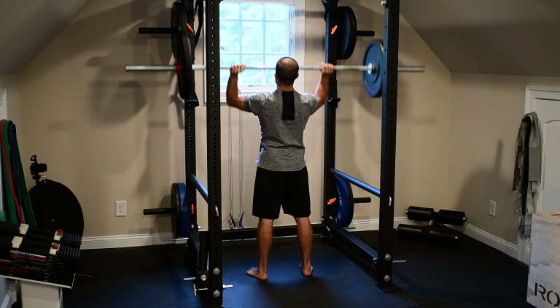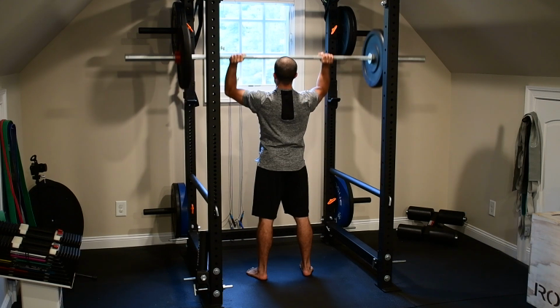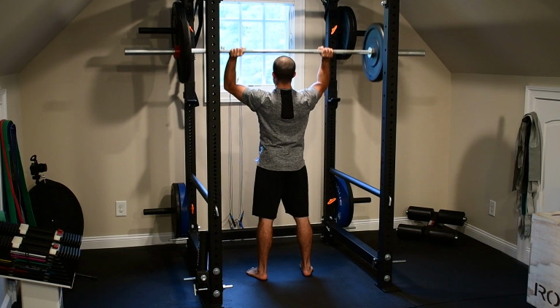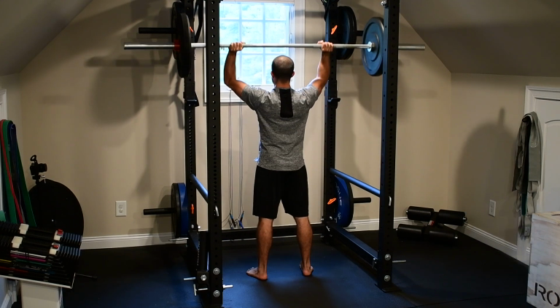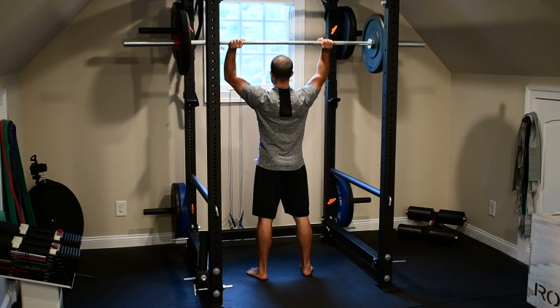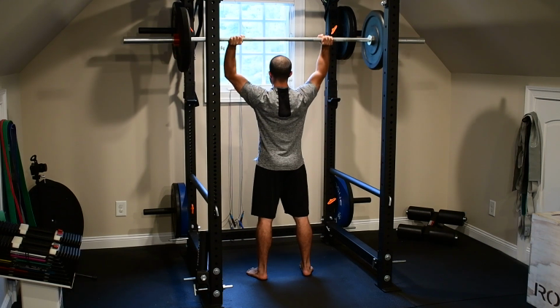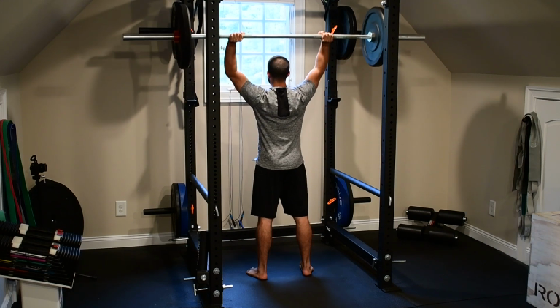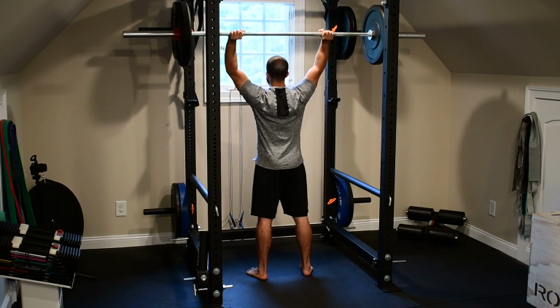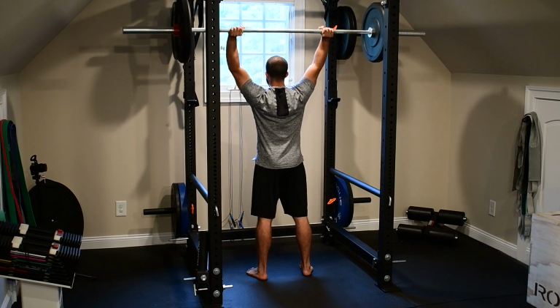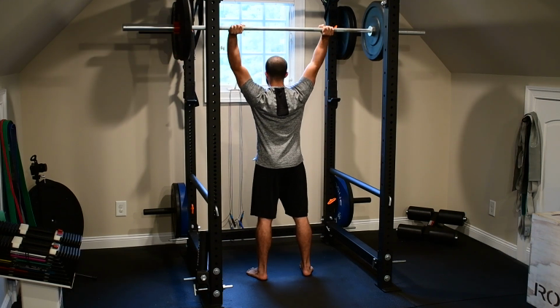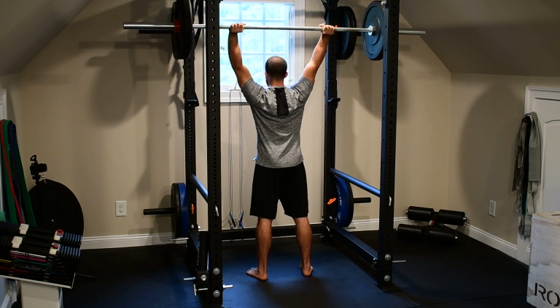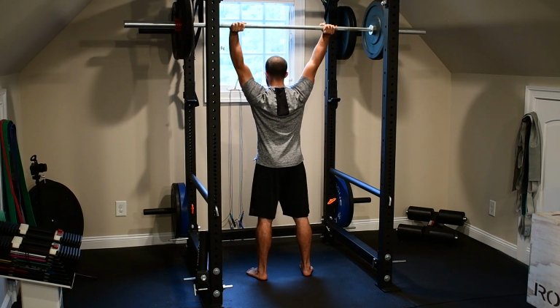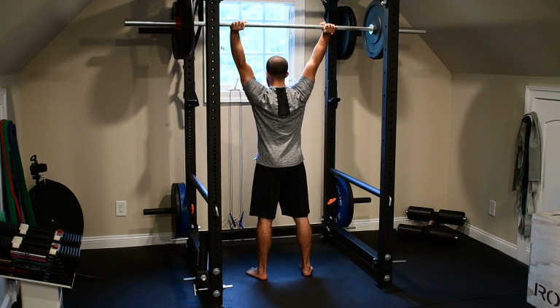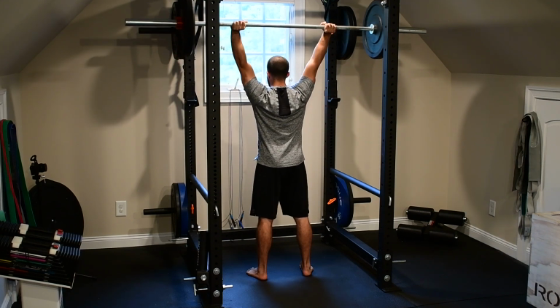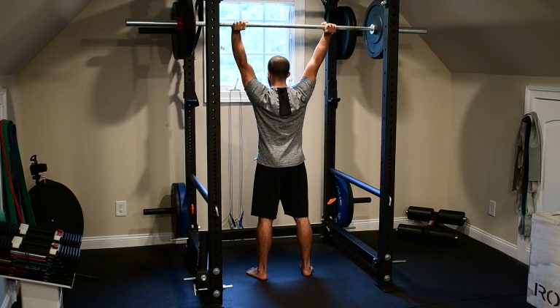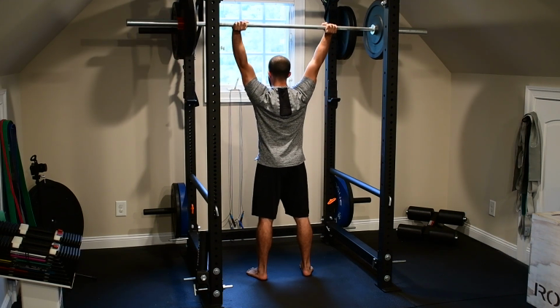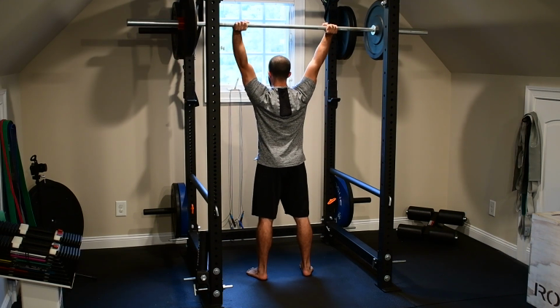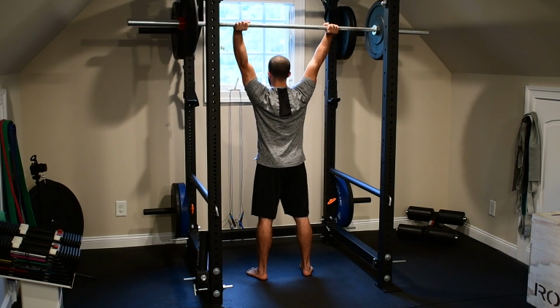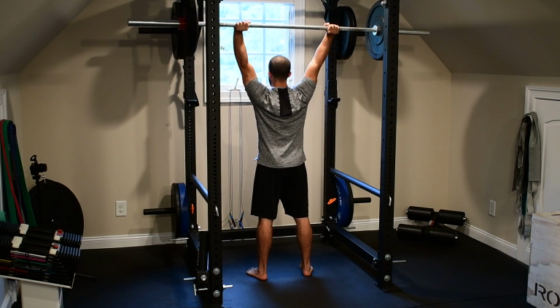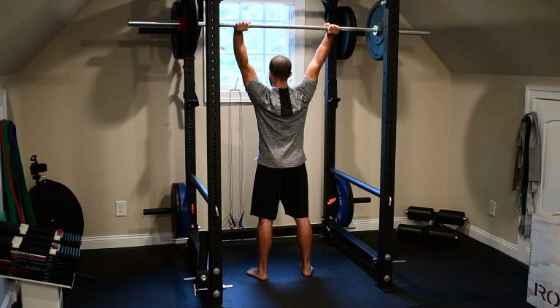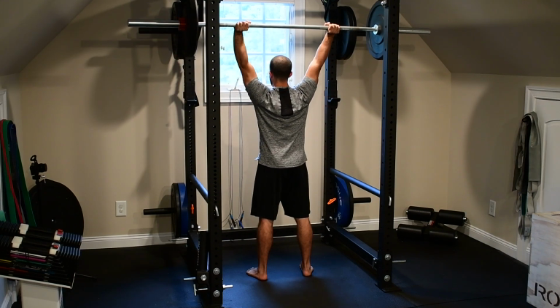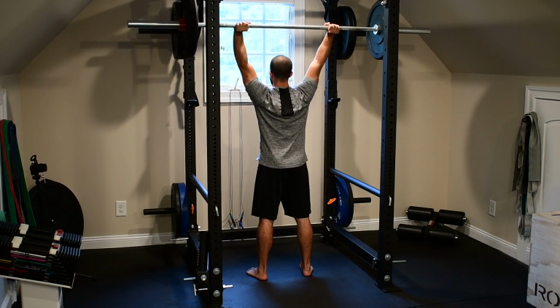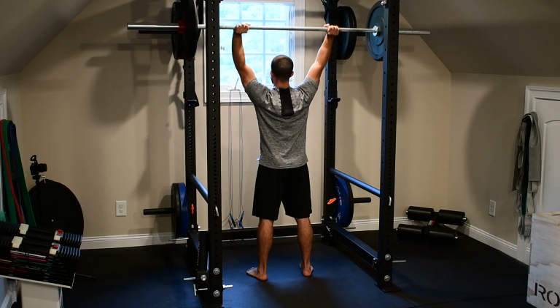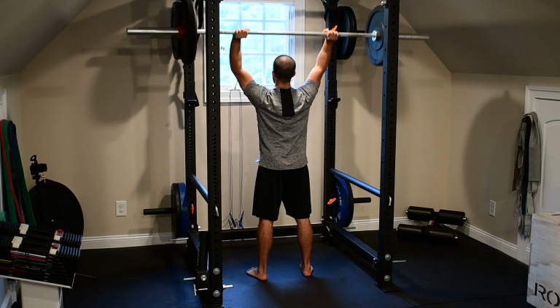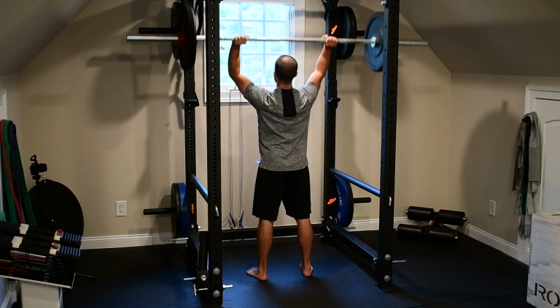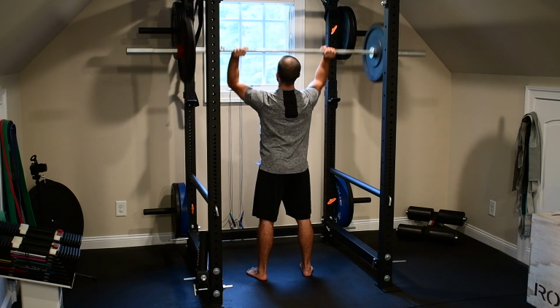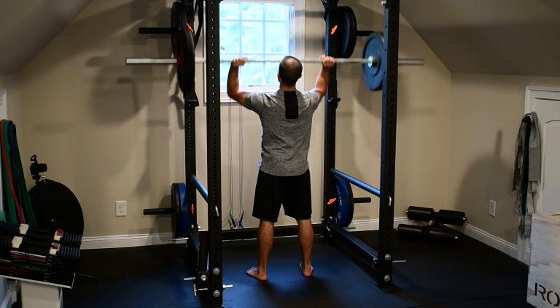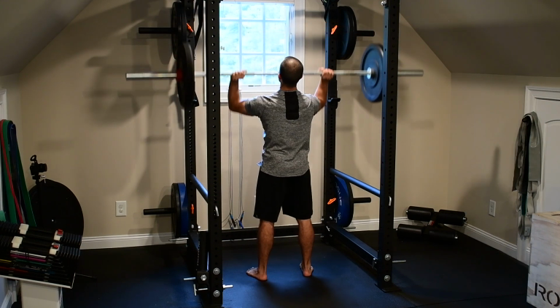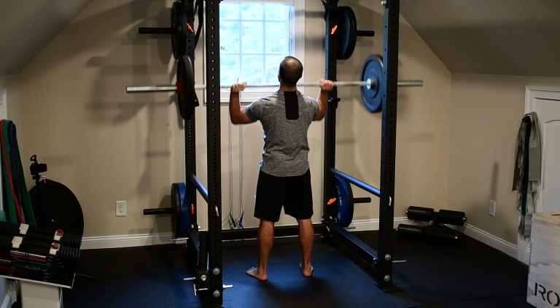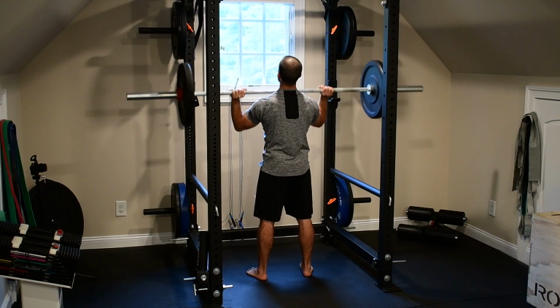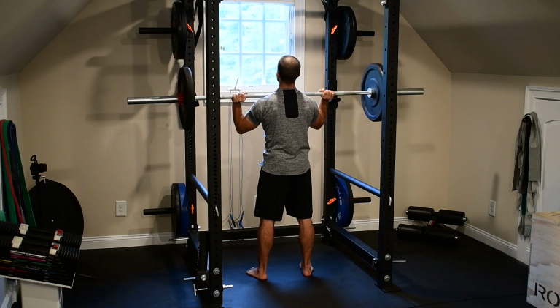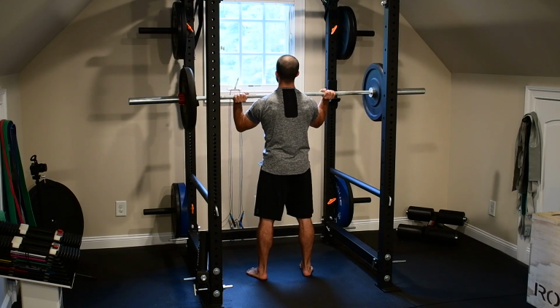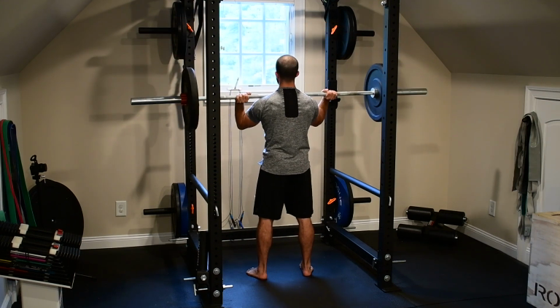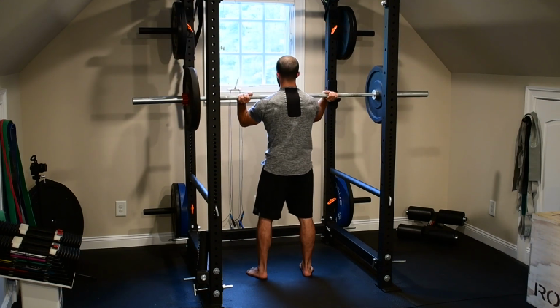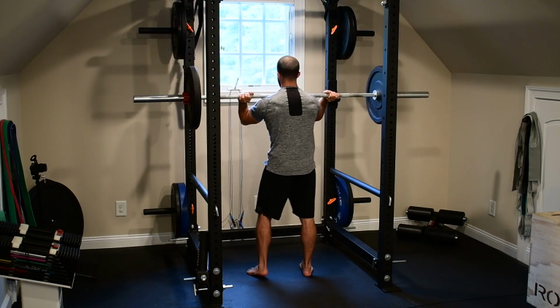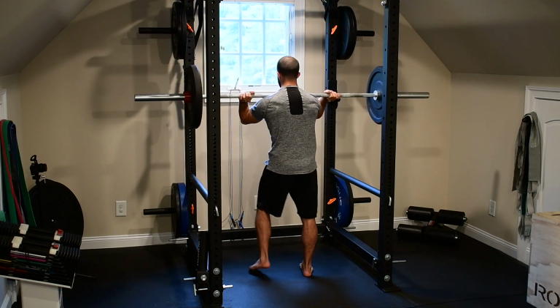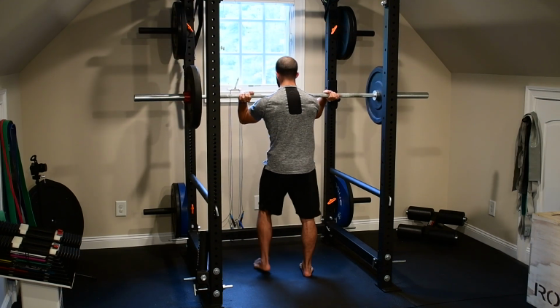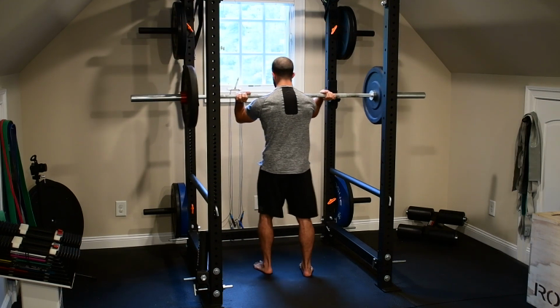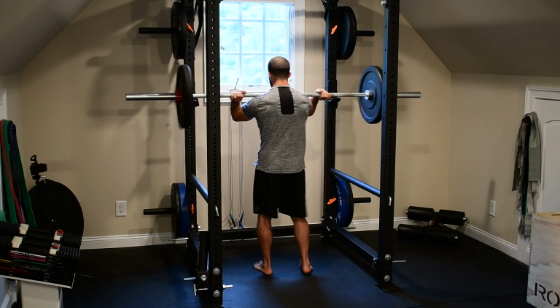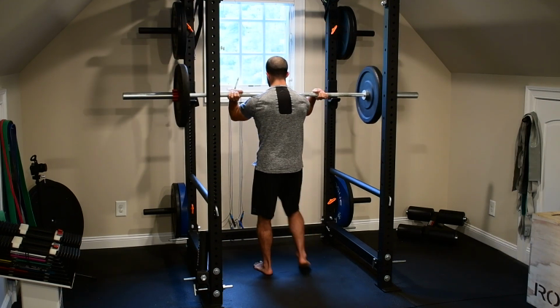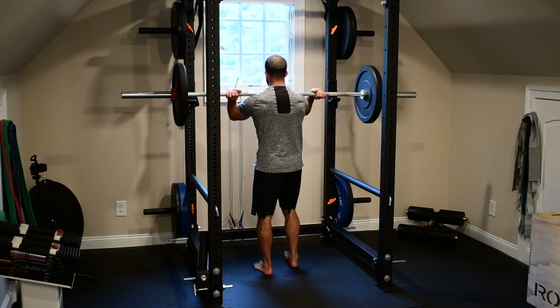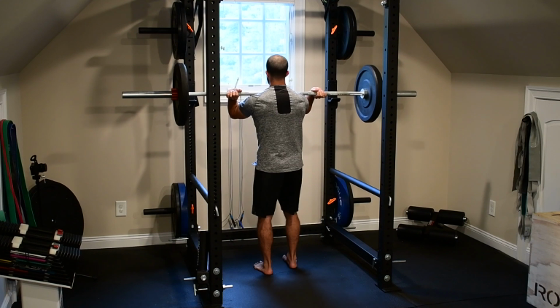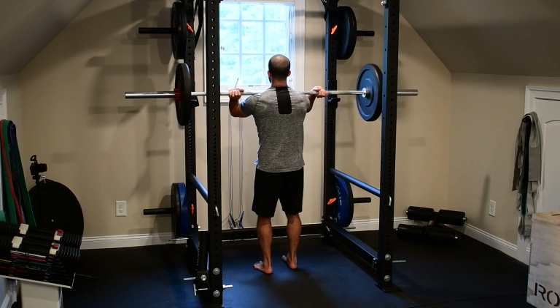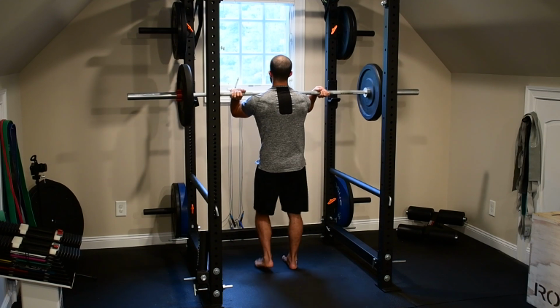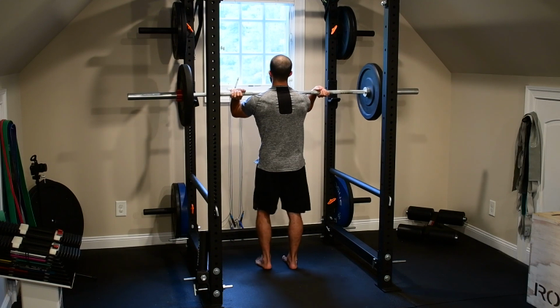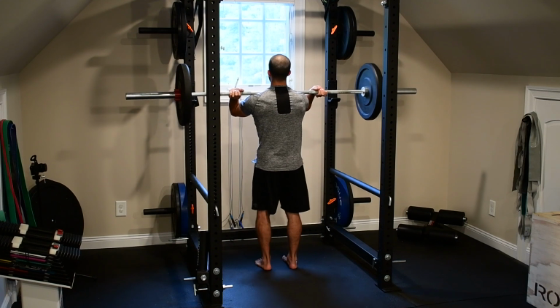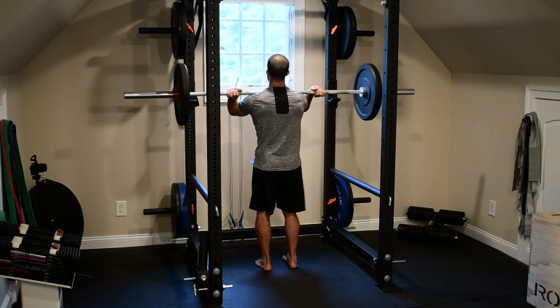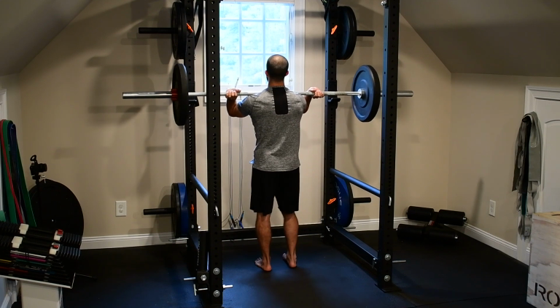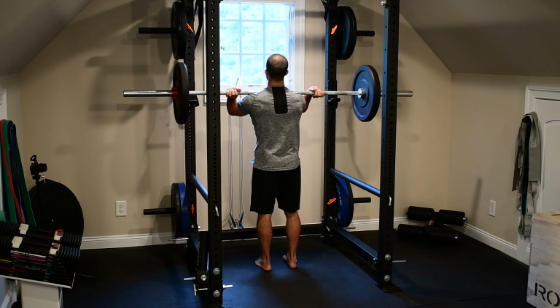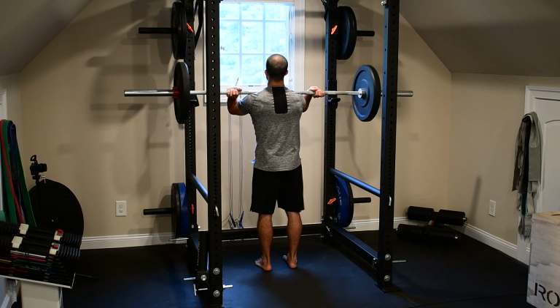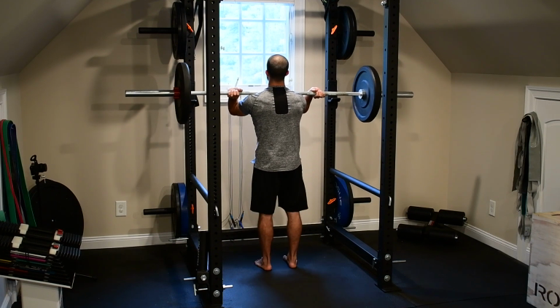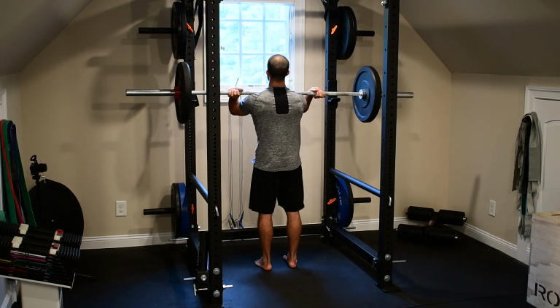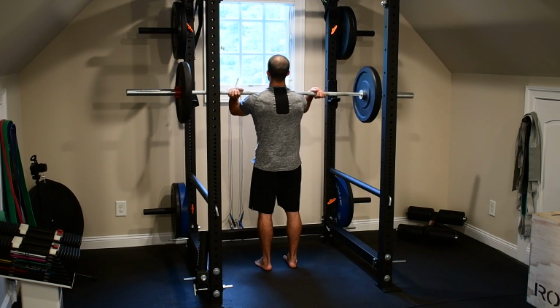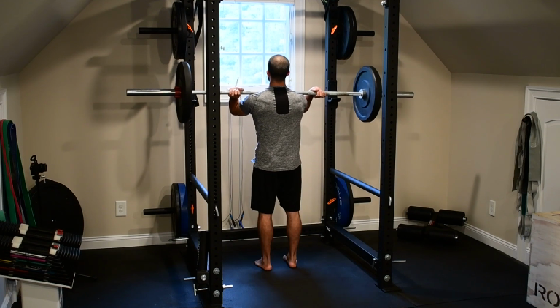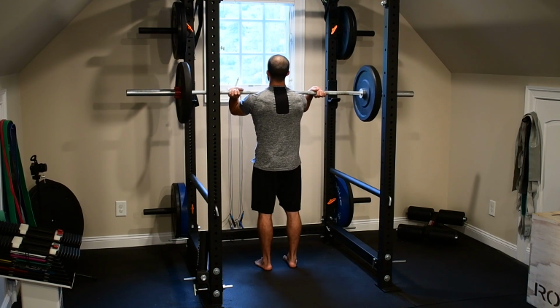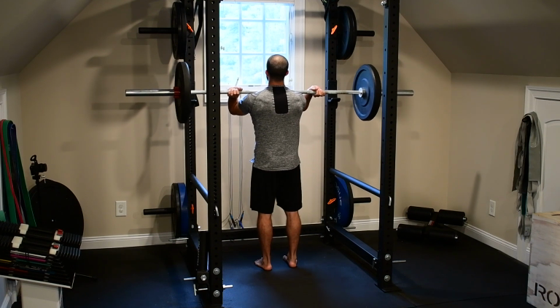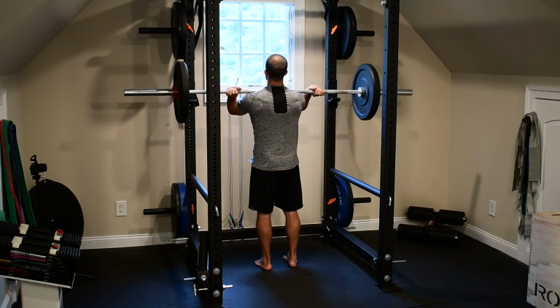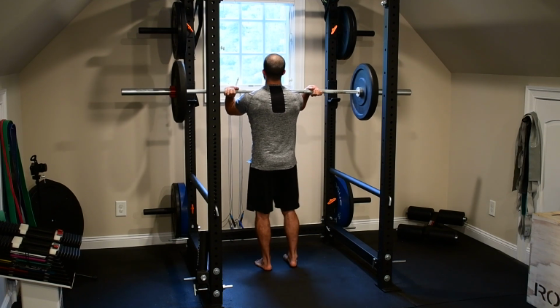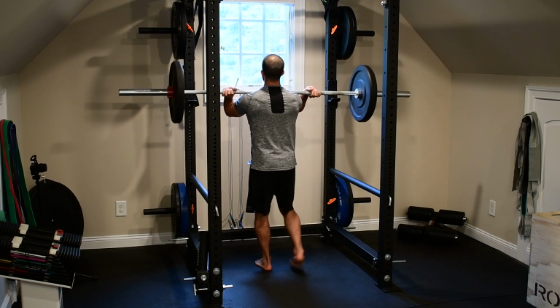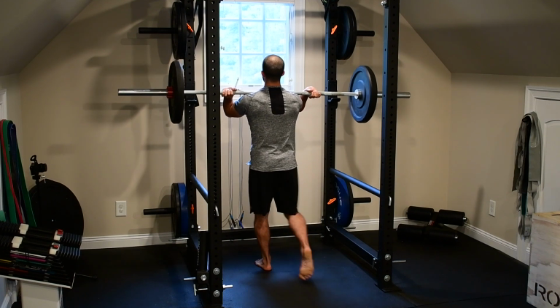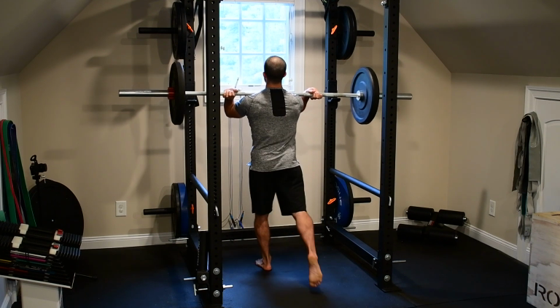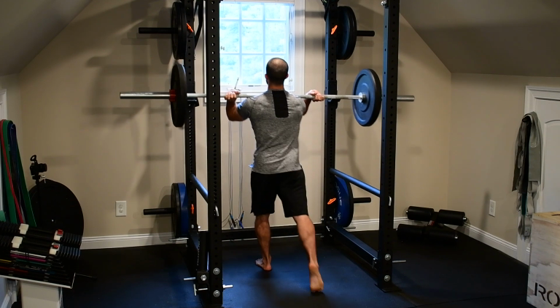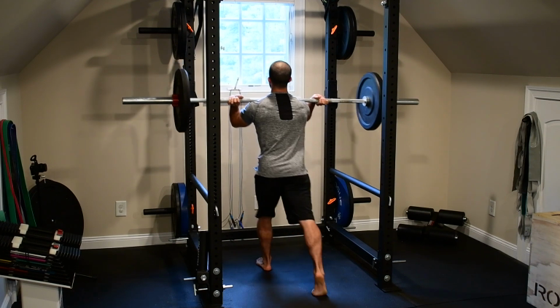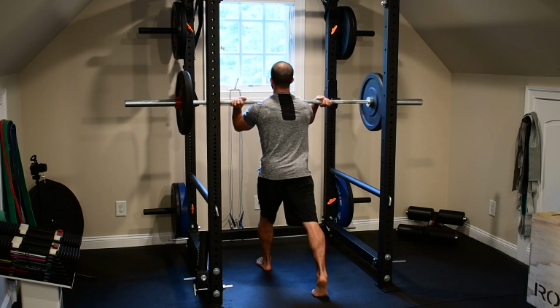As the bar passes my head, I want to bring it back overhead. Imagine pulling the bar back through the chest on each rep as it comes down.